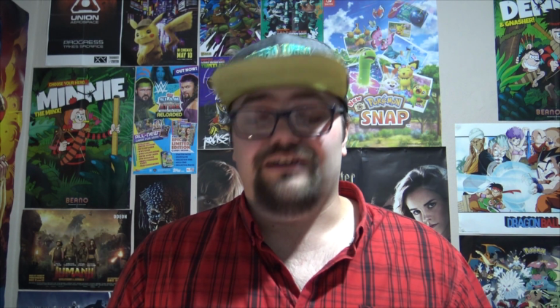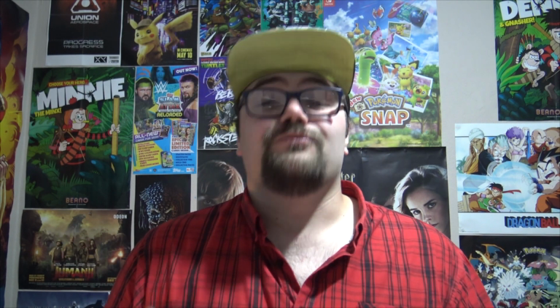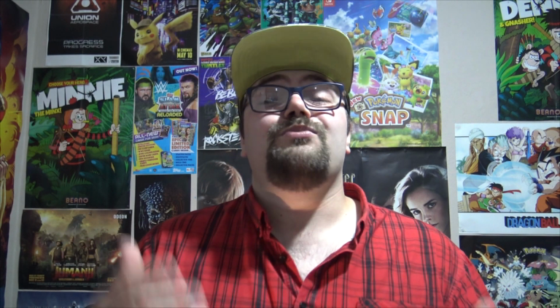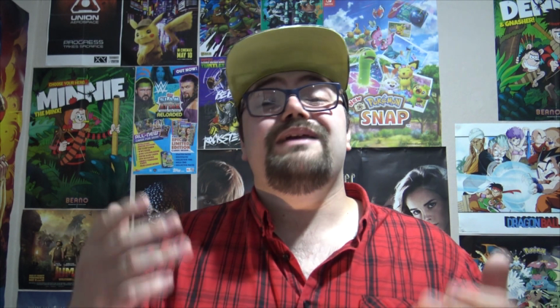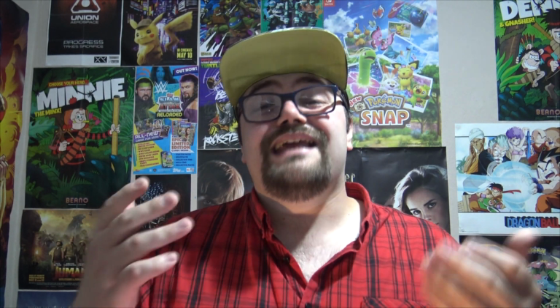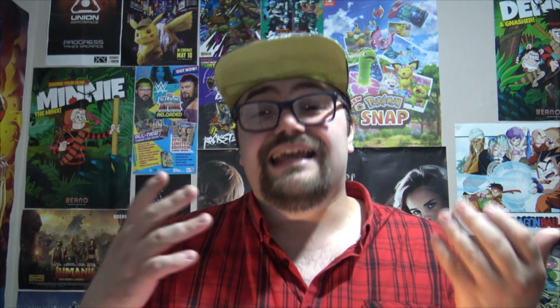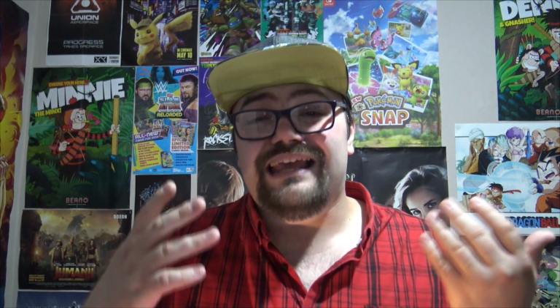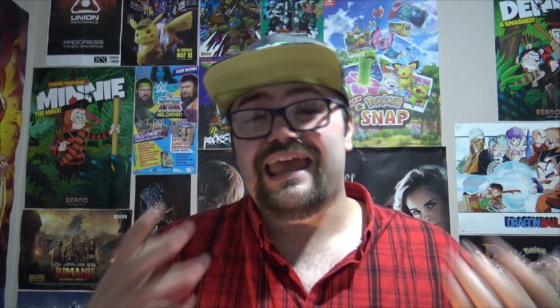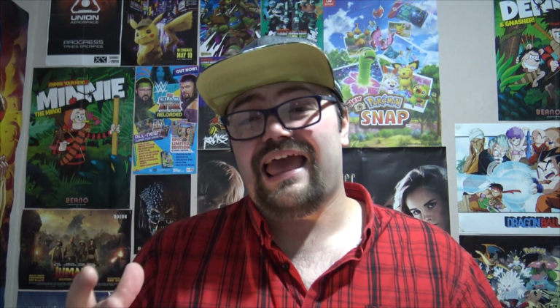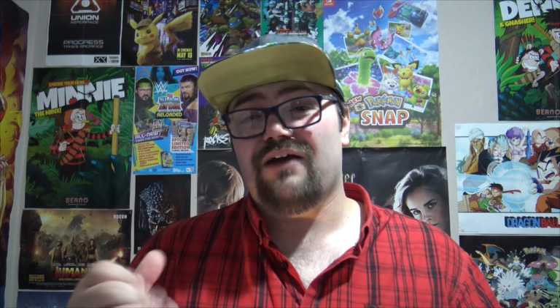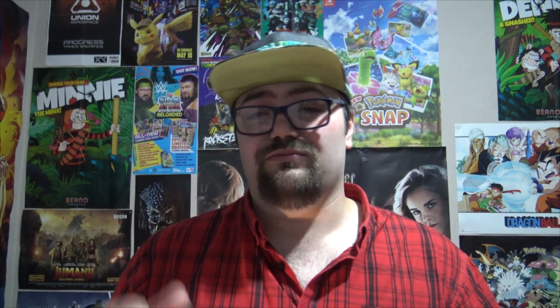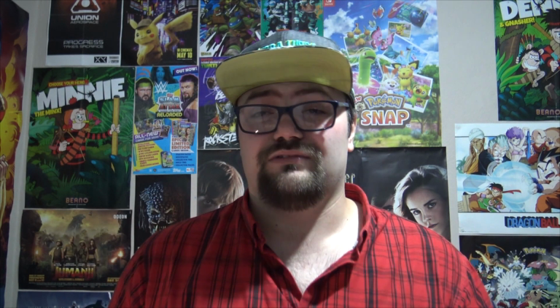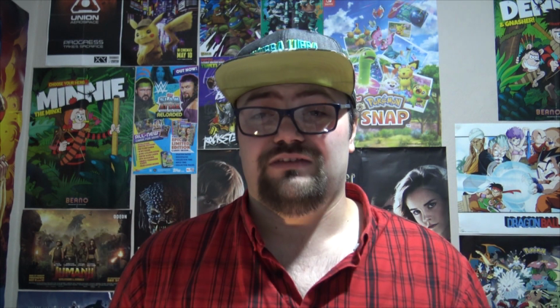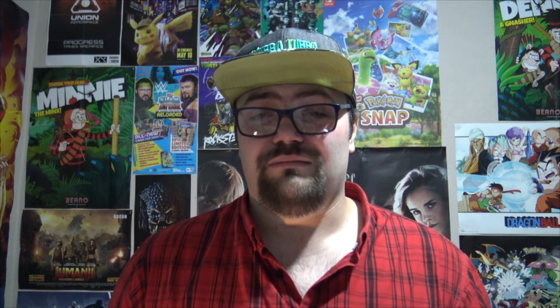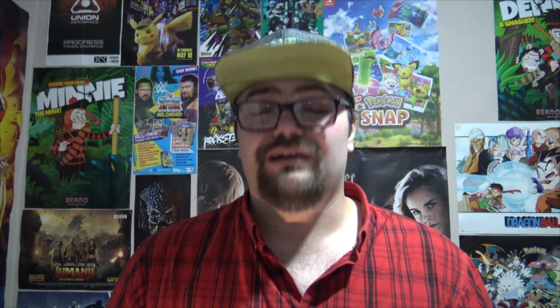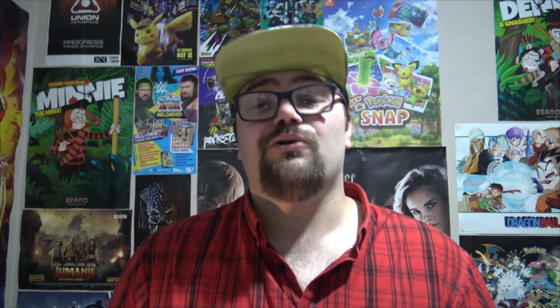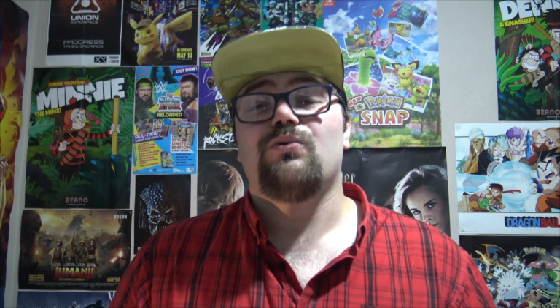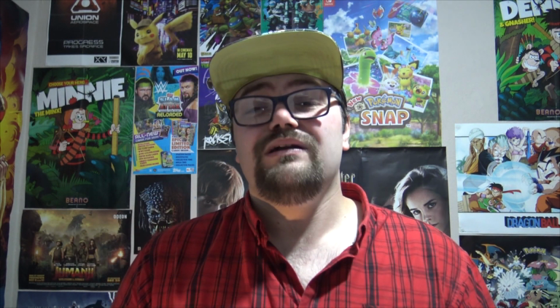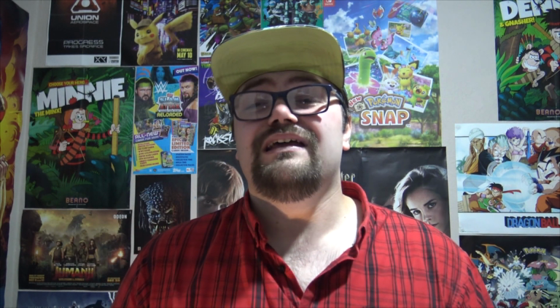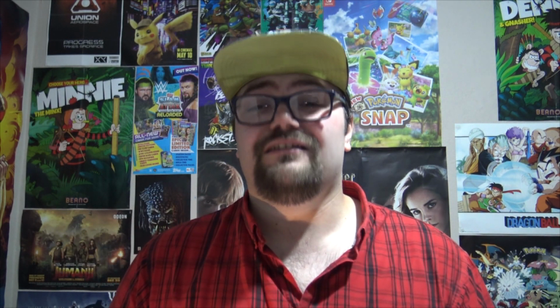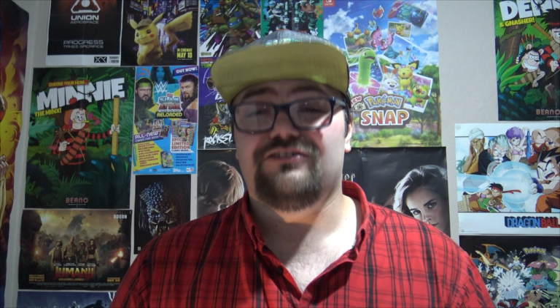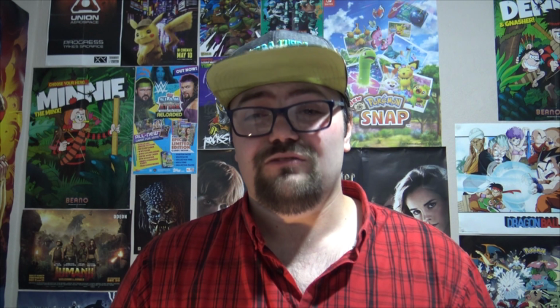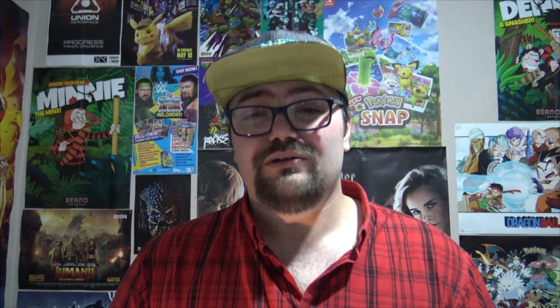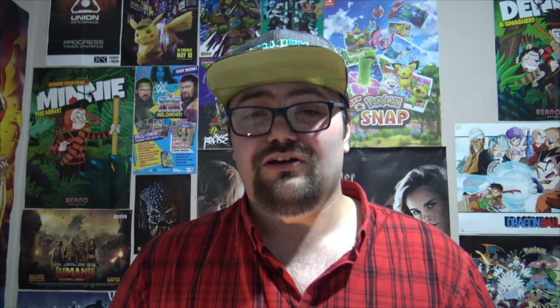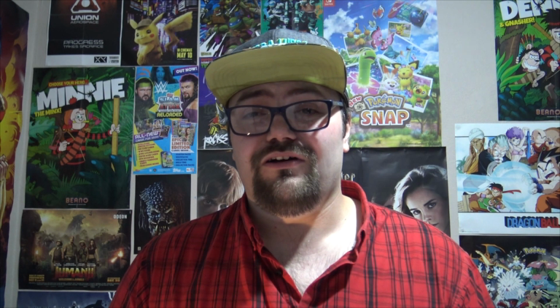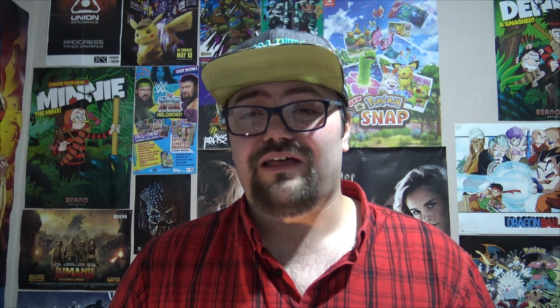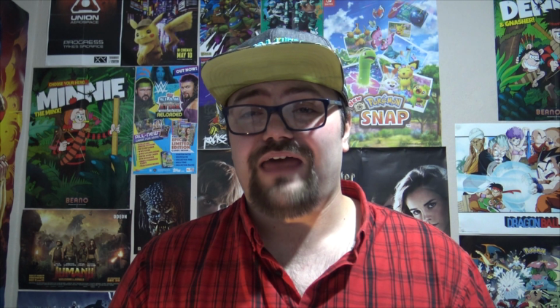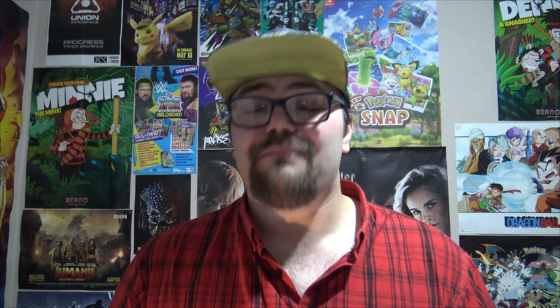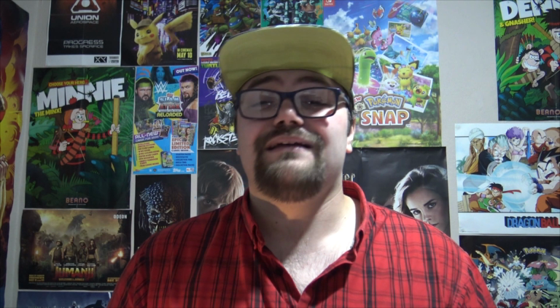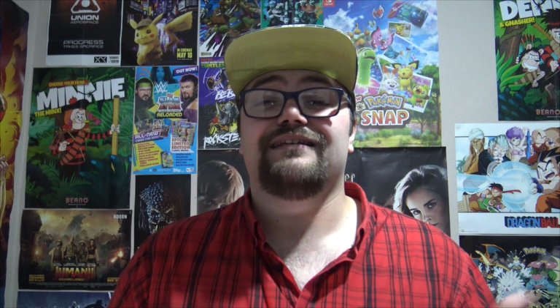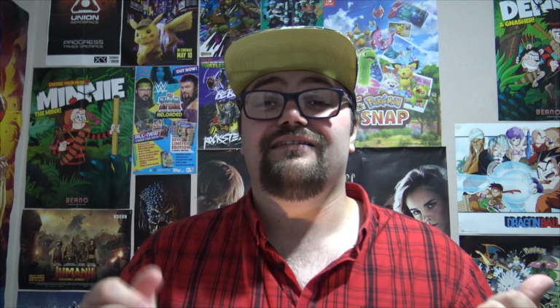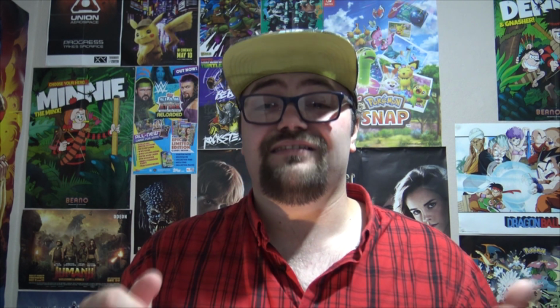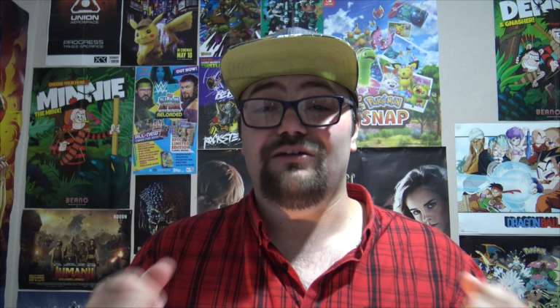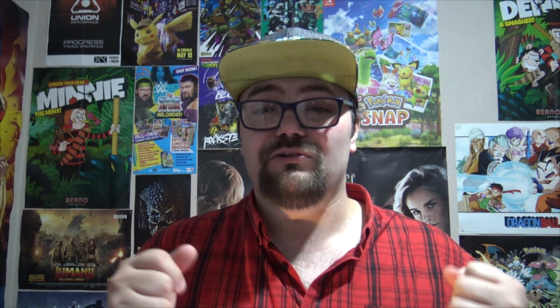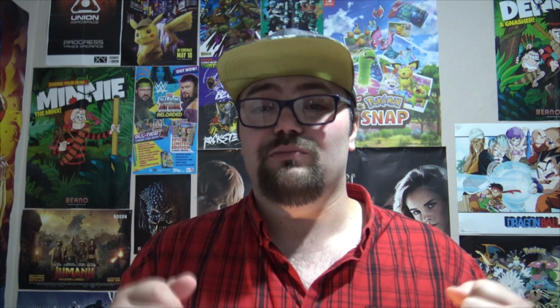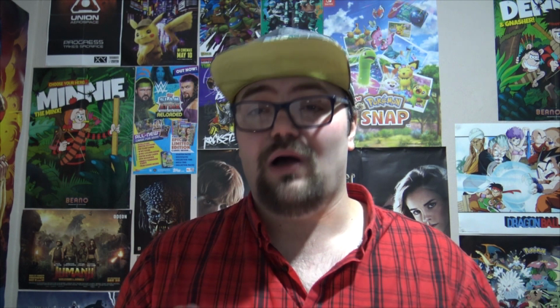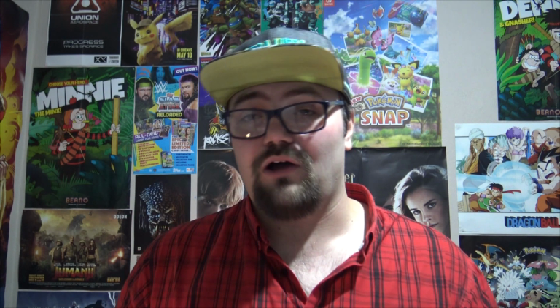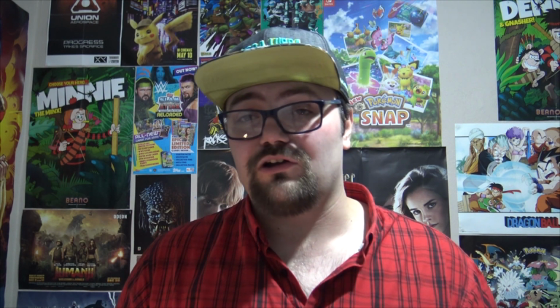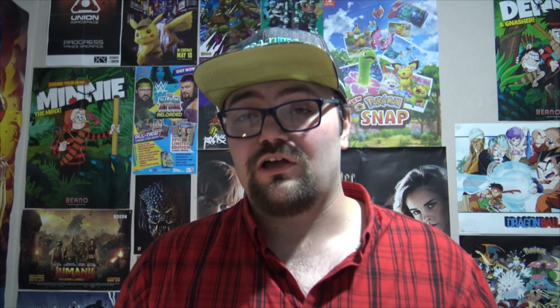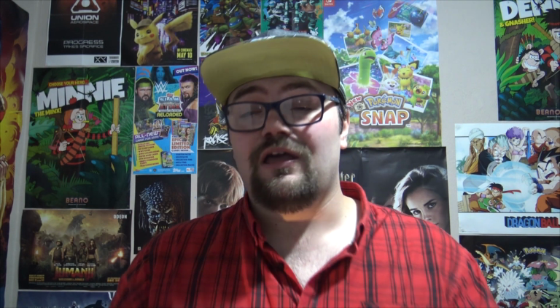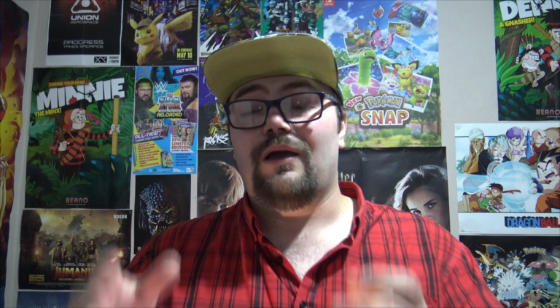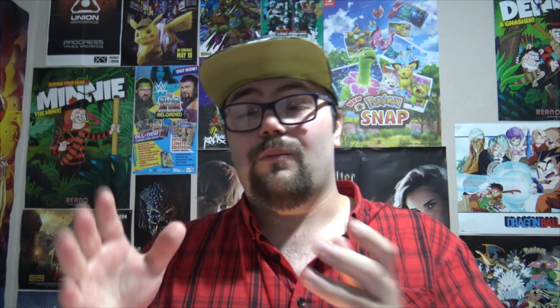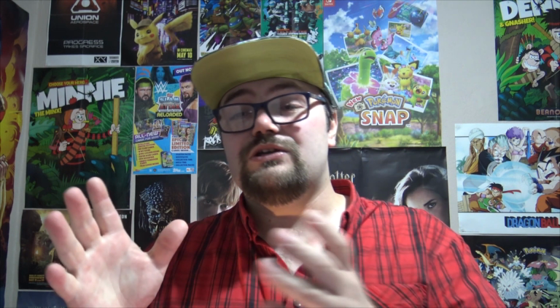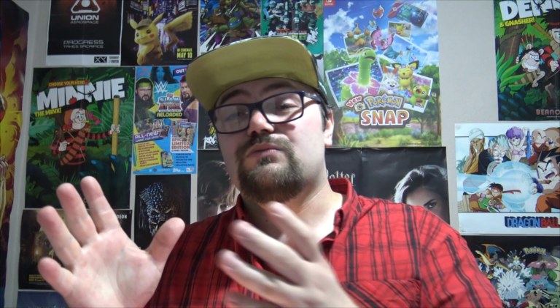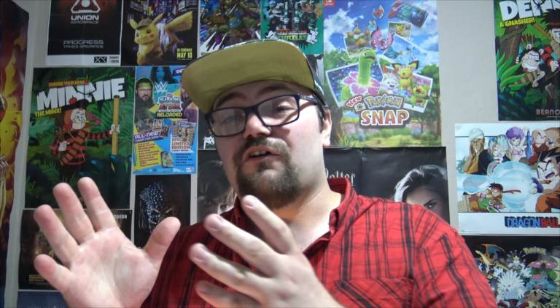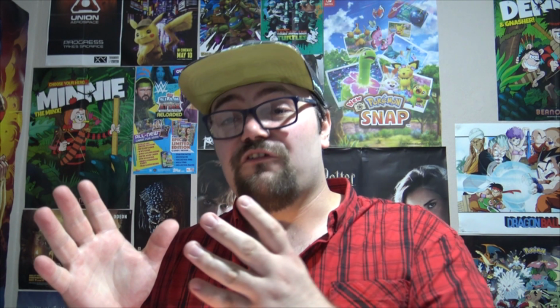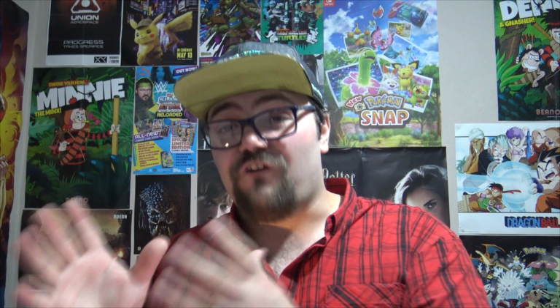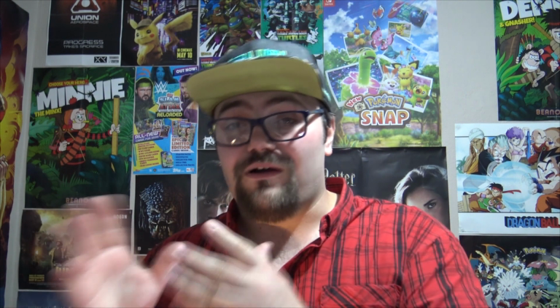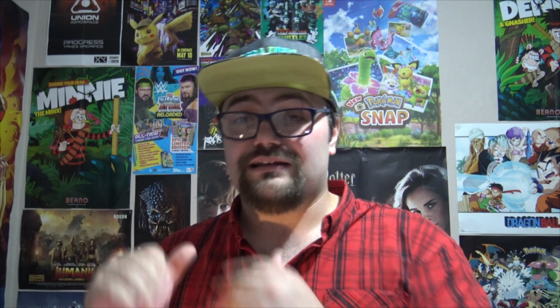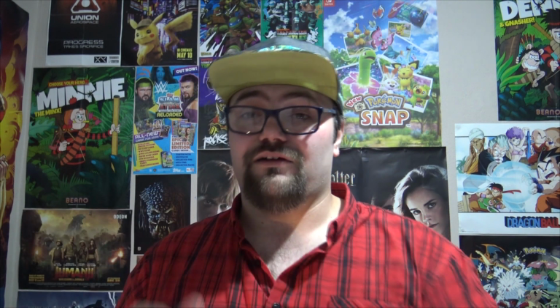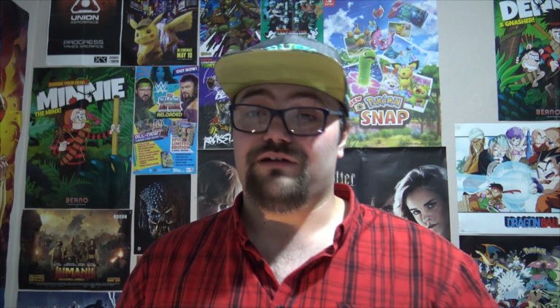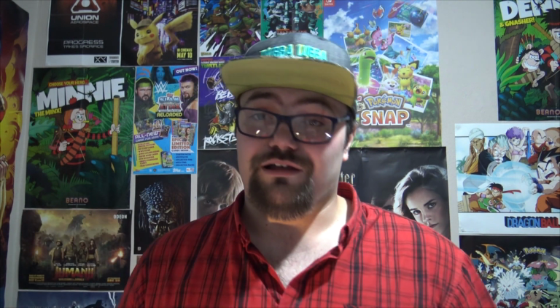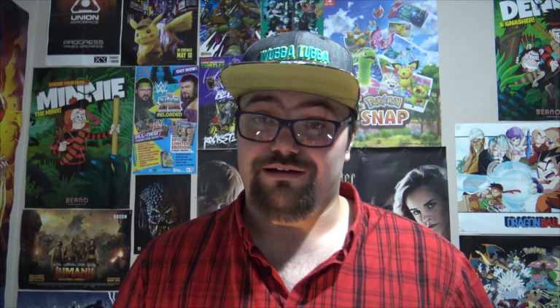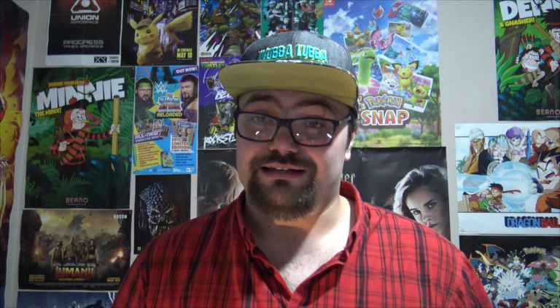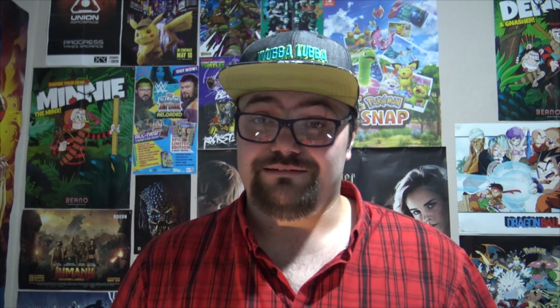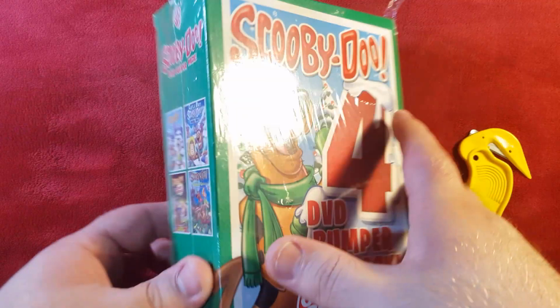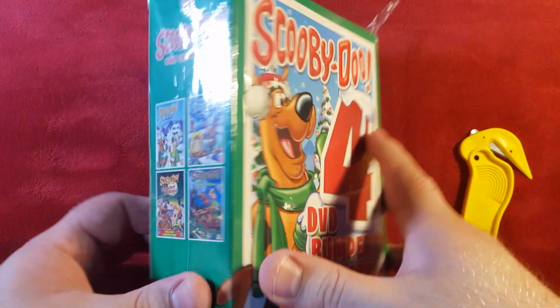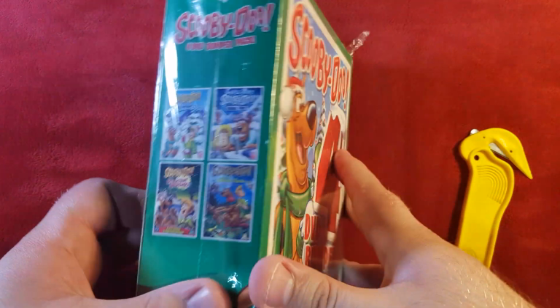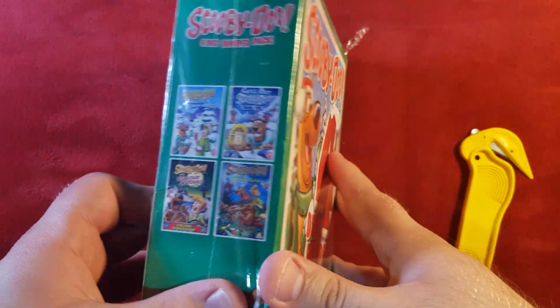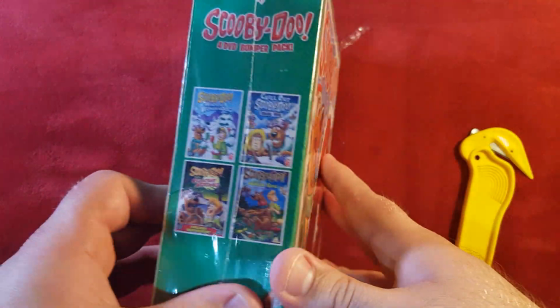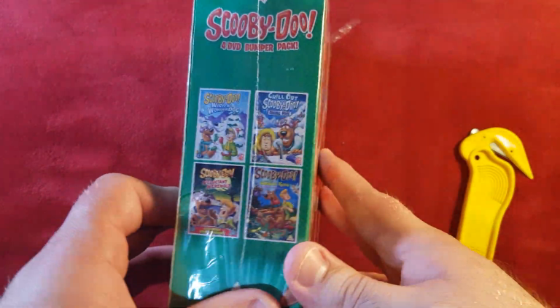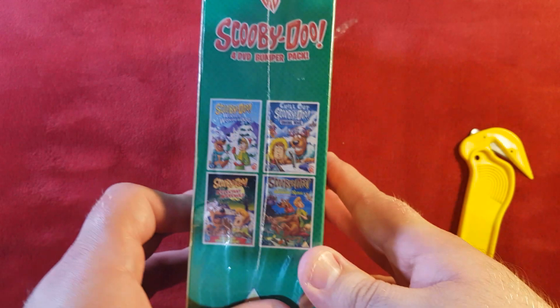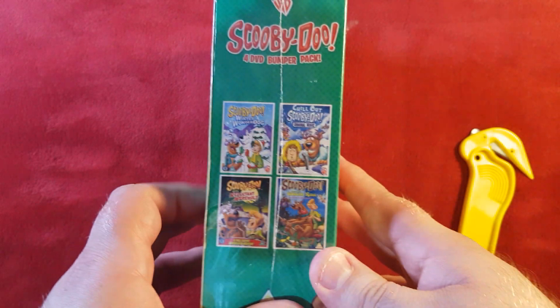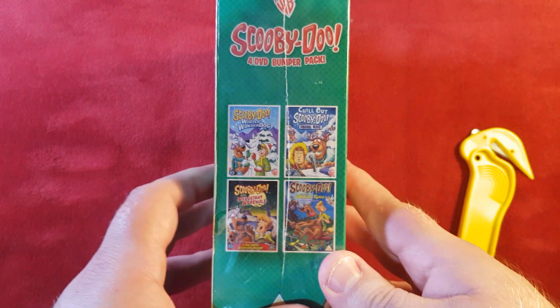Why don't you call it 'Scooby-Doo Festive Bumper Pack'? That's such a better title than calling it a 4 DVD bumper pack. We know it's a bumper pack, we know it's 4 discs, we can count. Calling it a title like that makes it so much harder when you want to find it online.